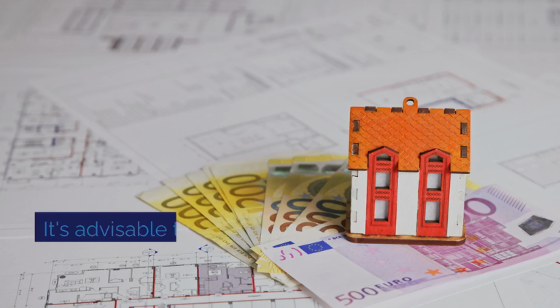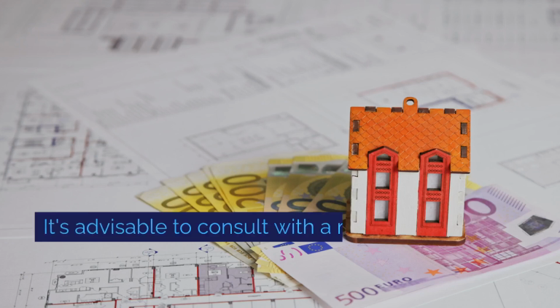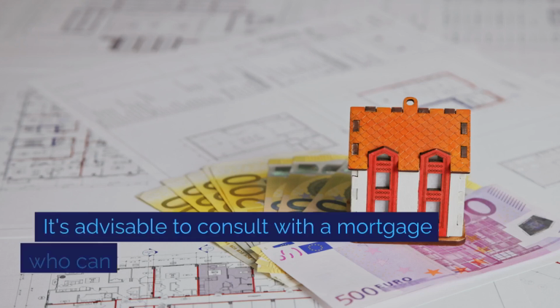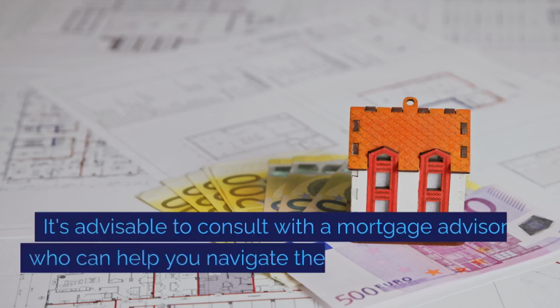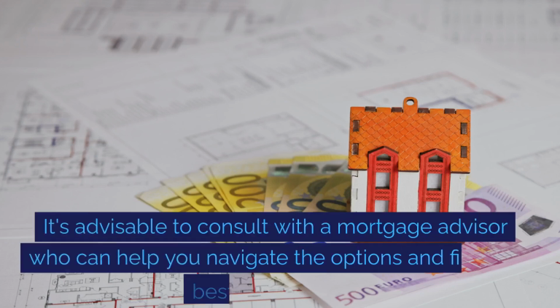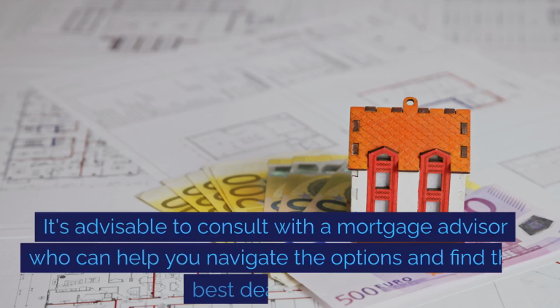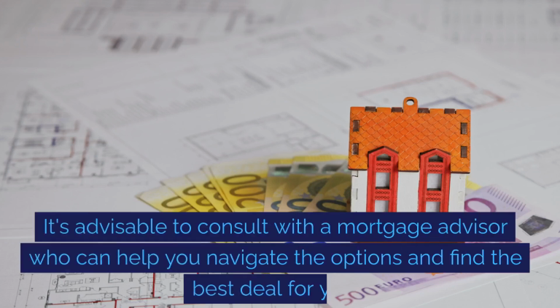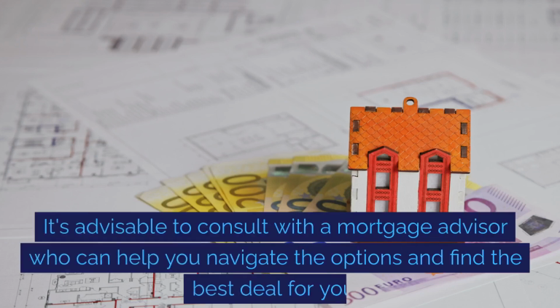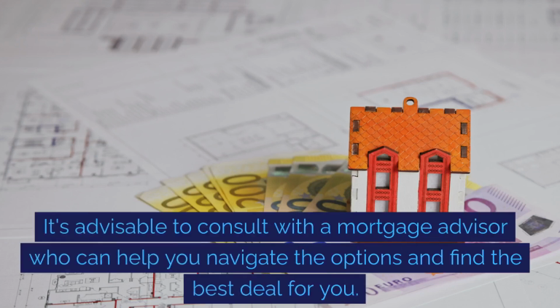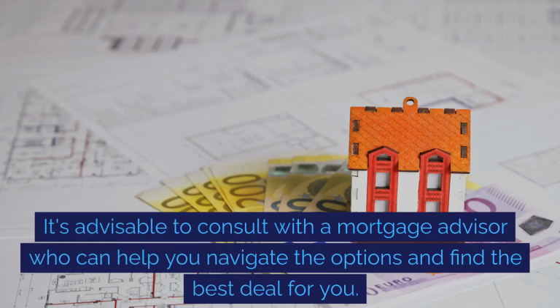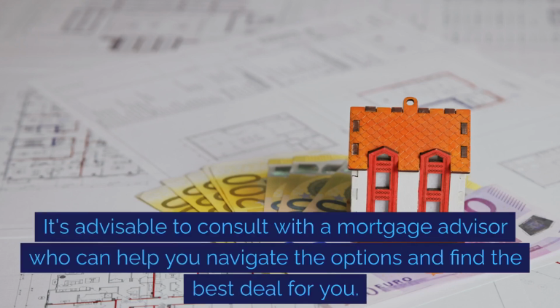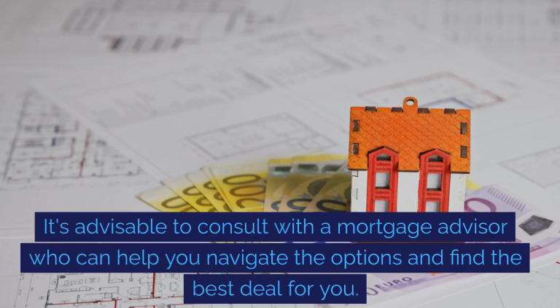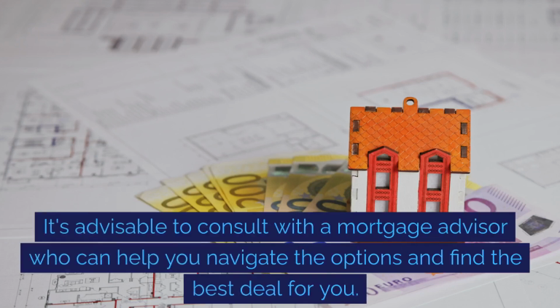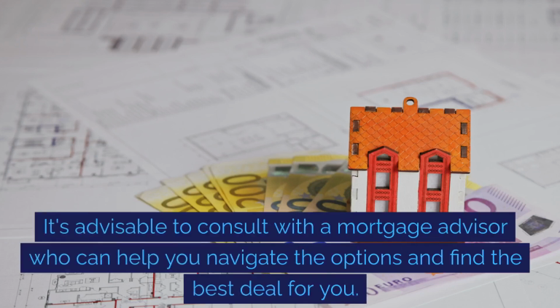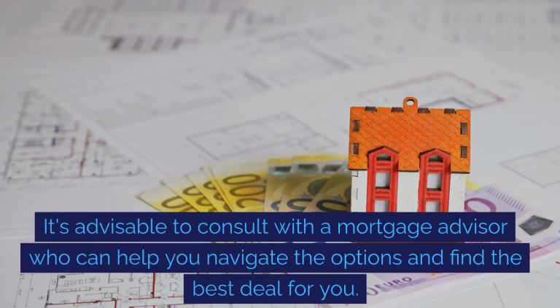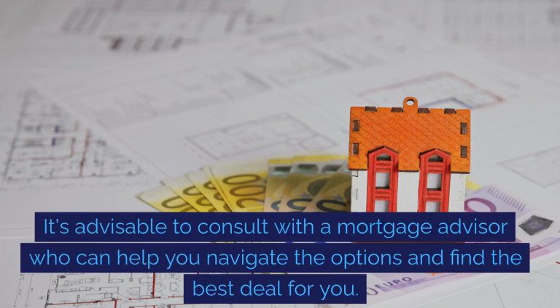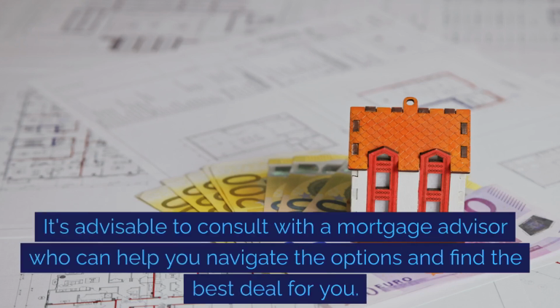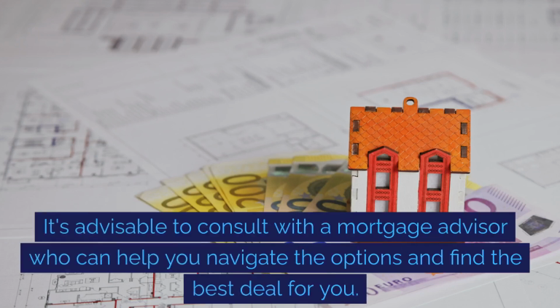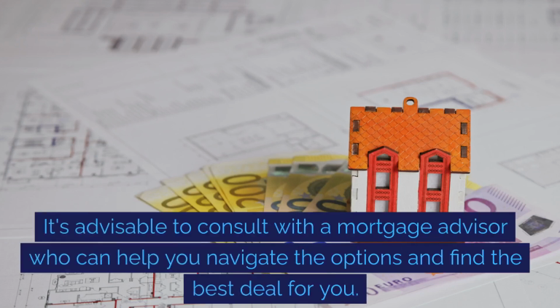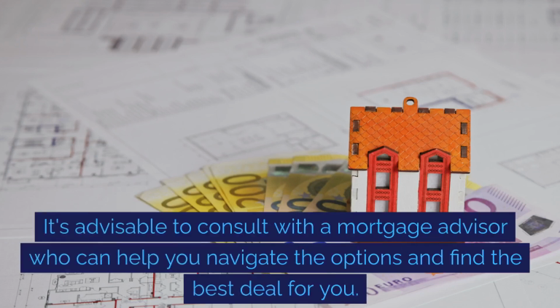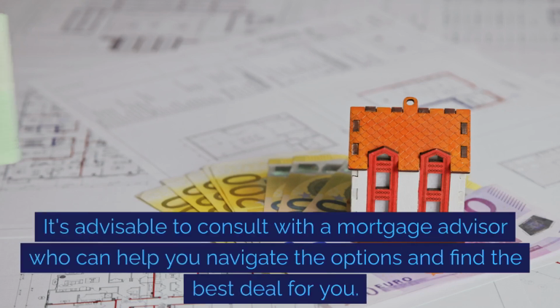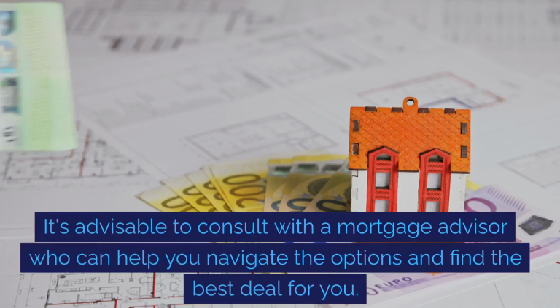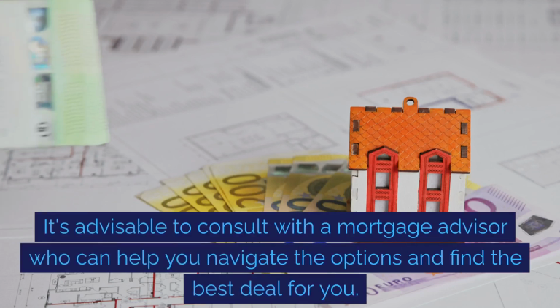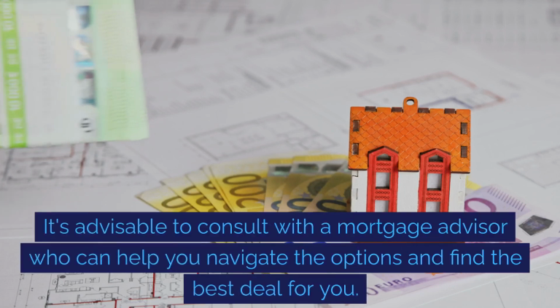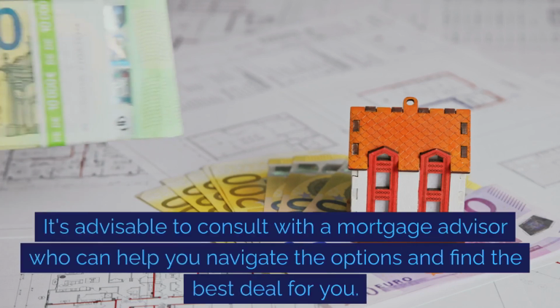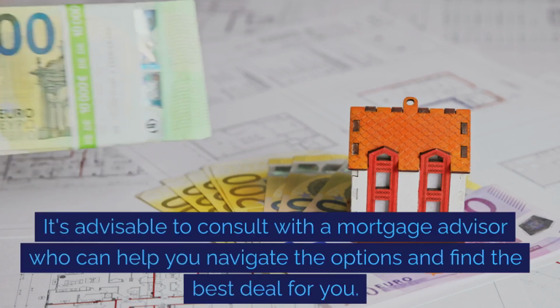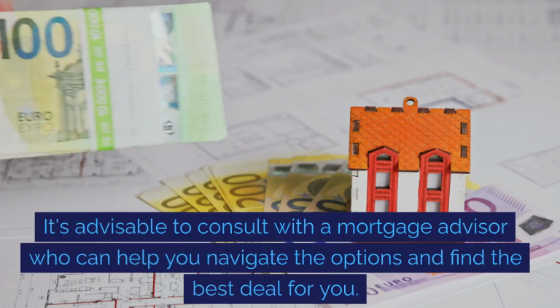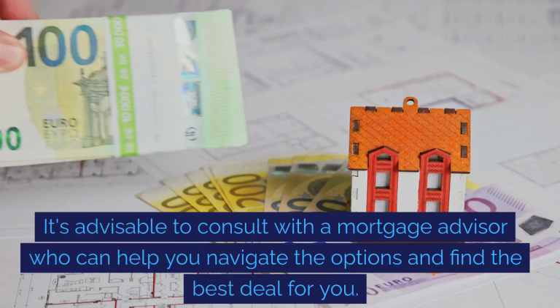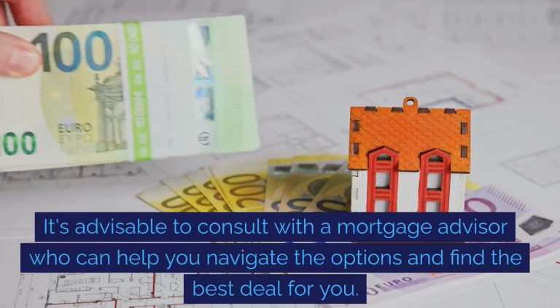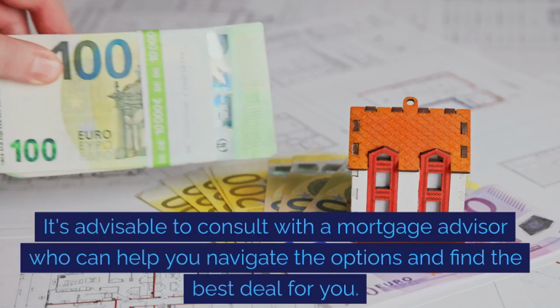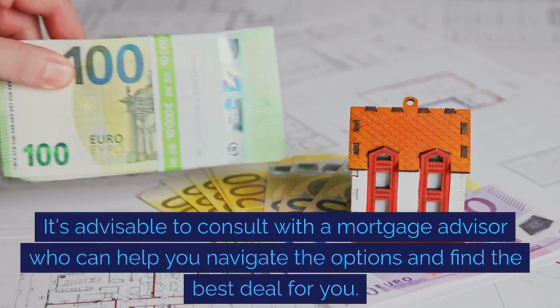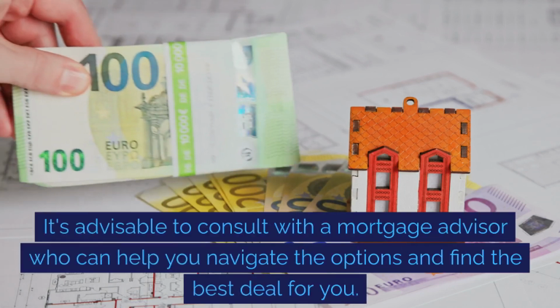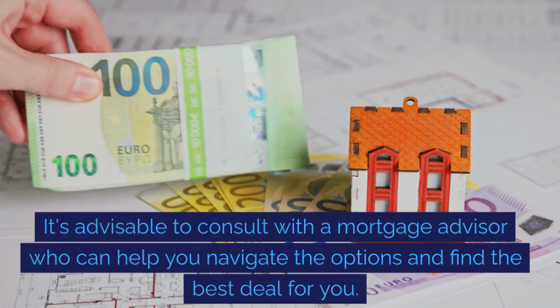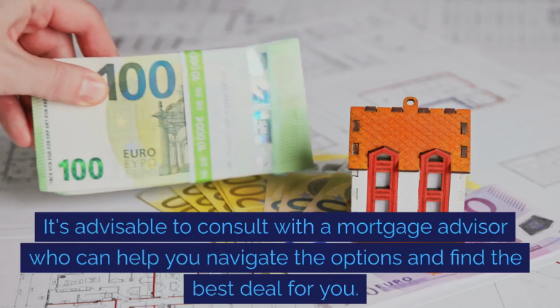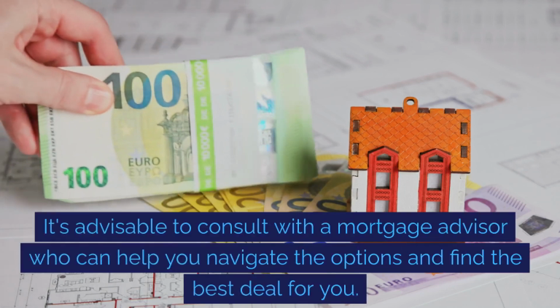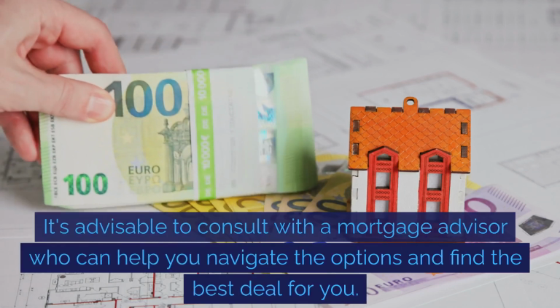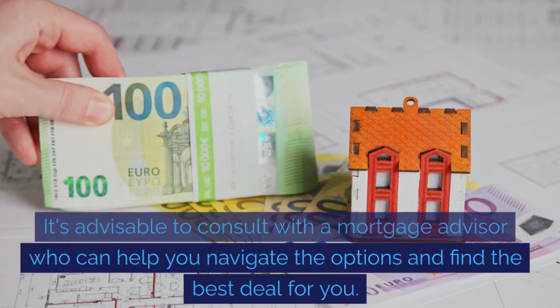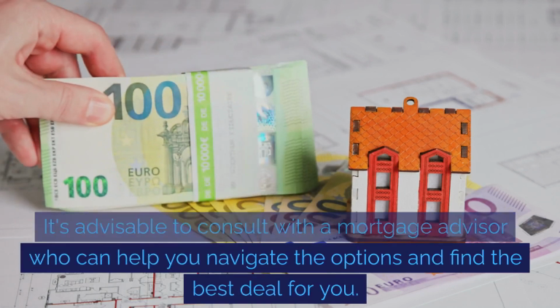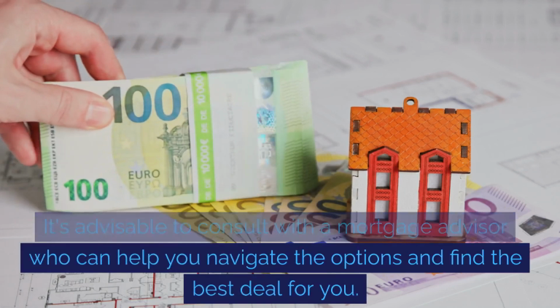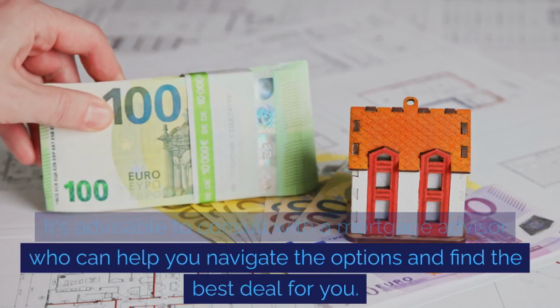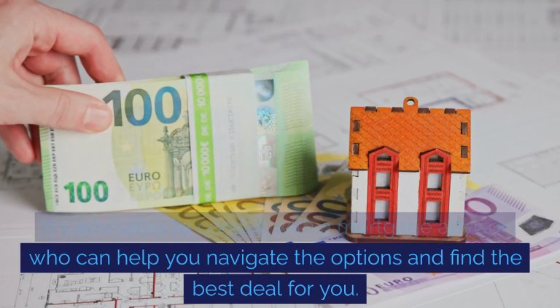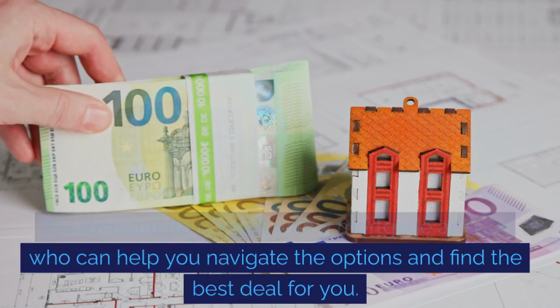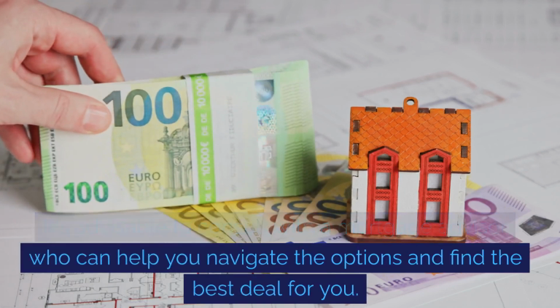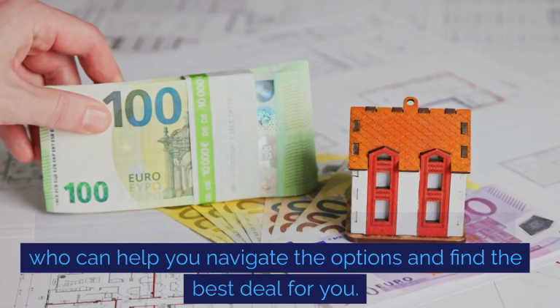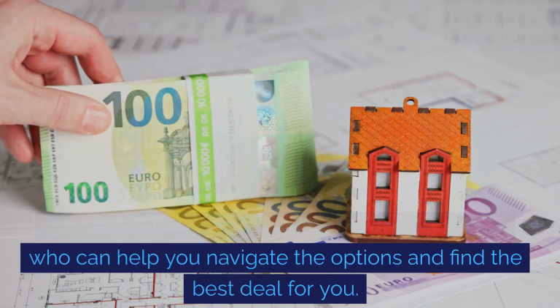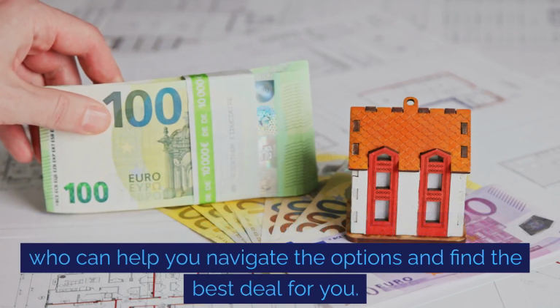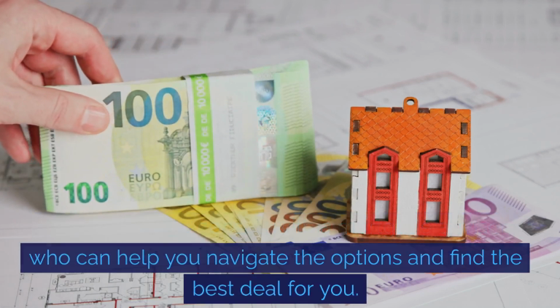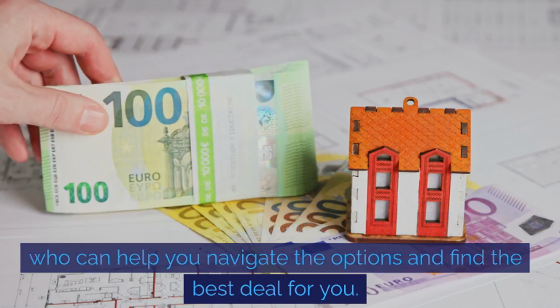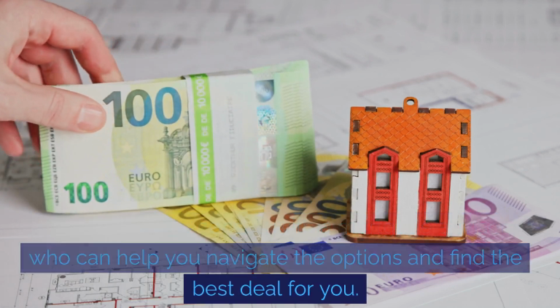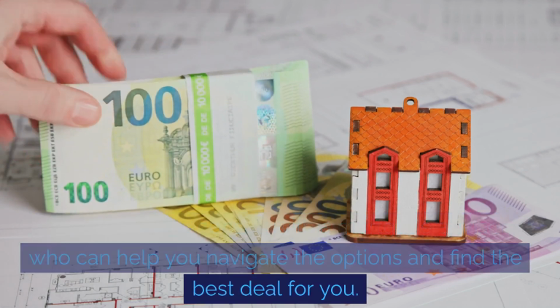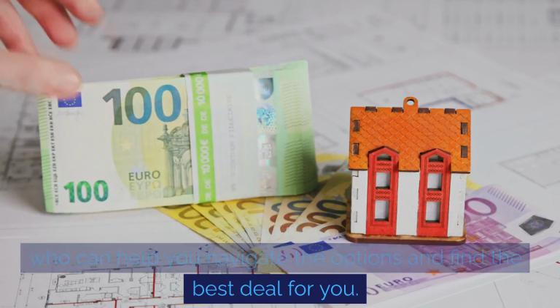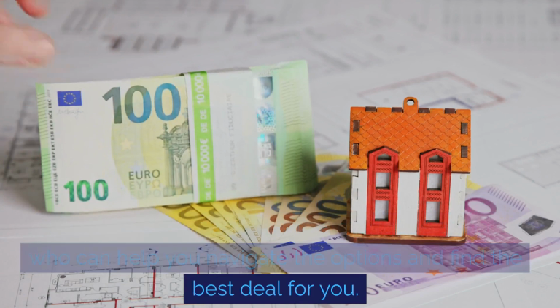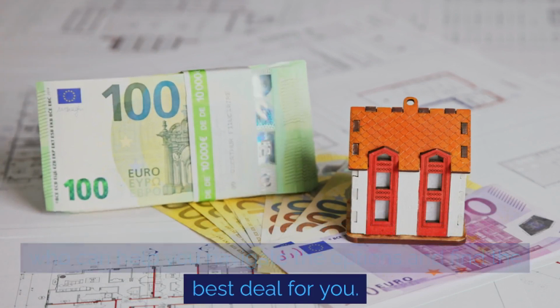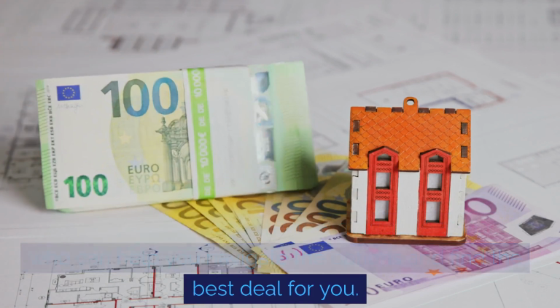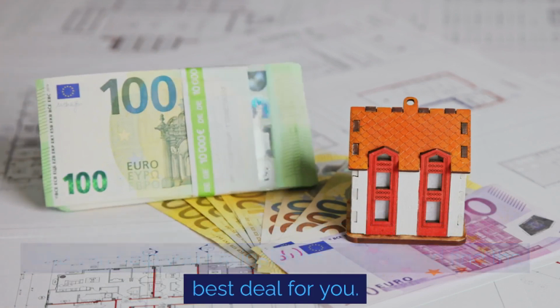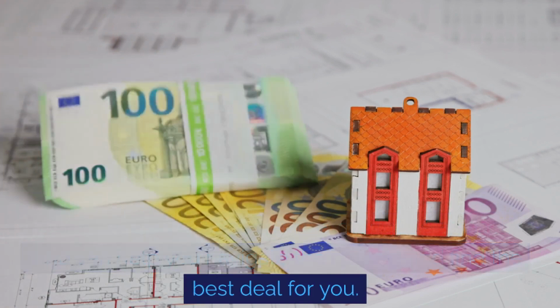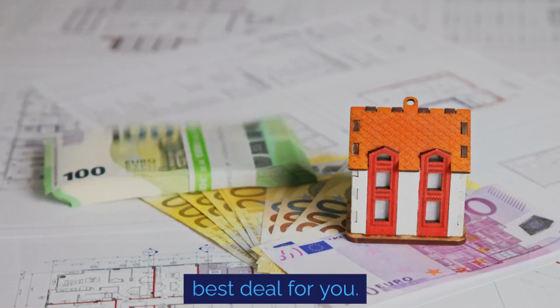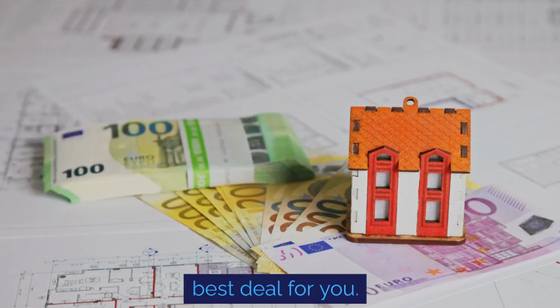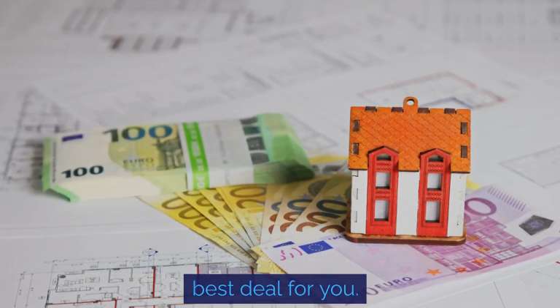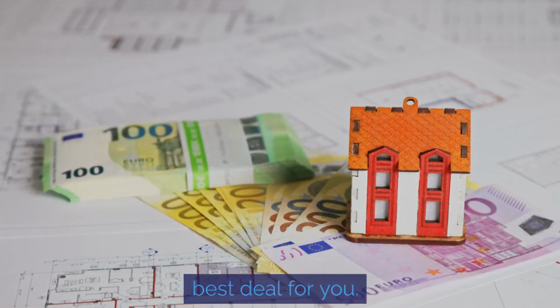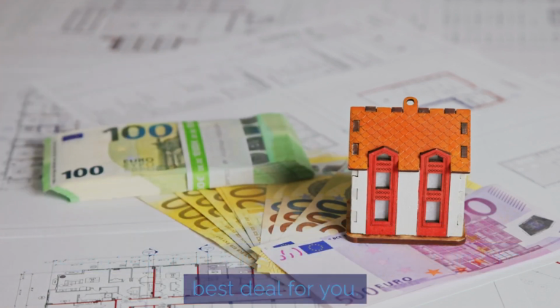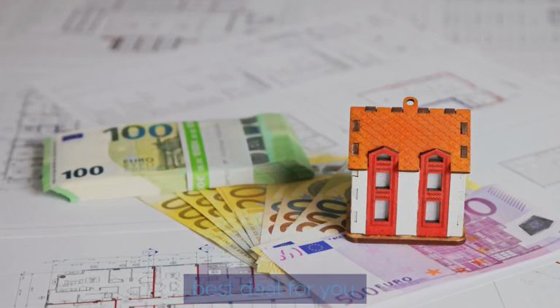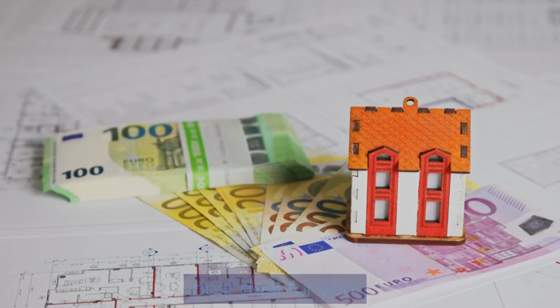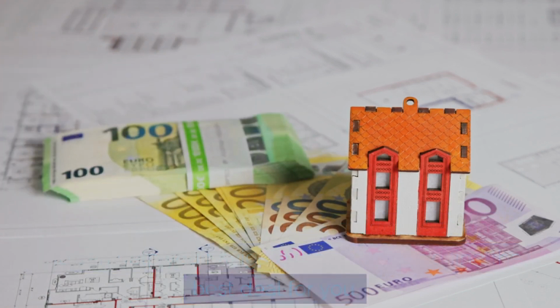It's advisable to consult with a mortgage advisor, who can help you navigate the options and find the best deal for you.